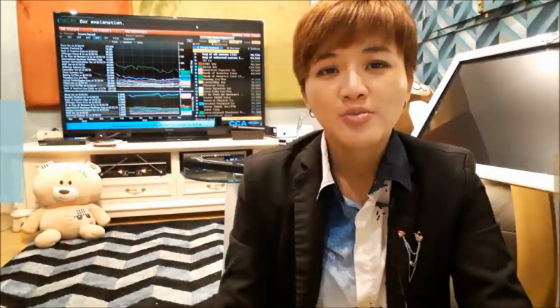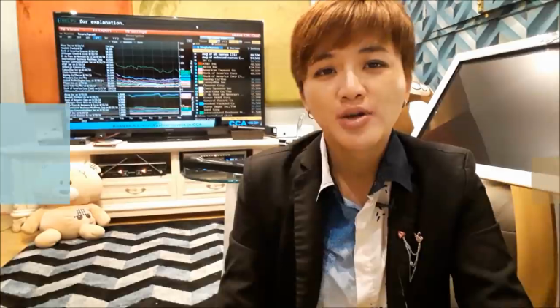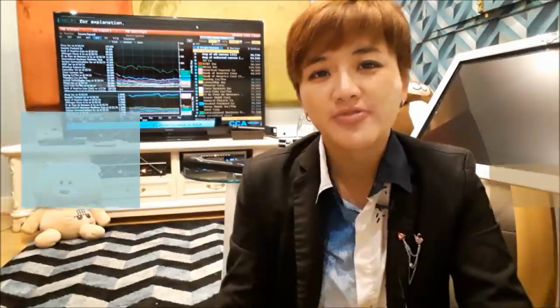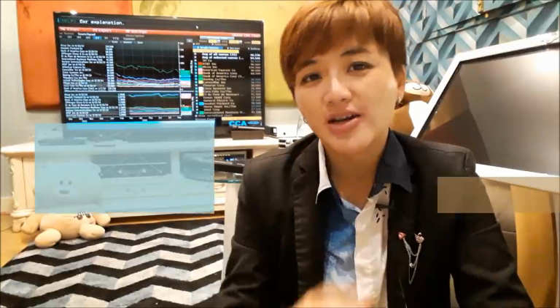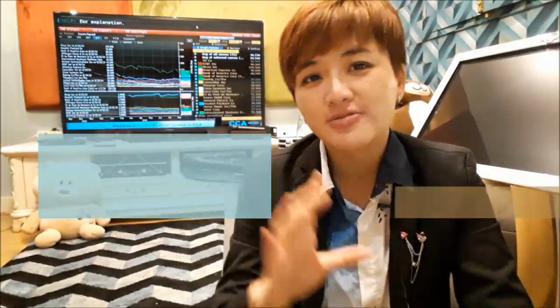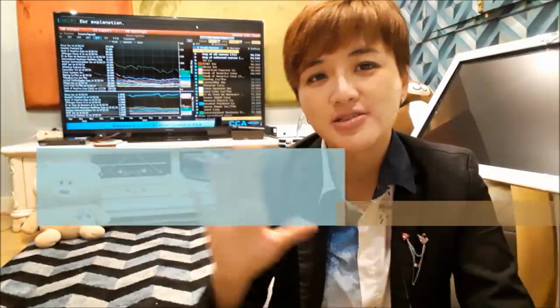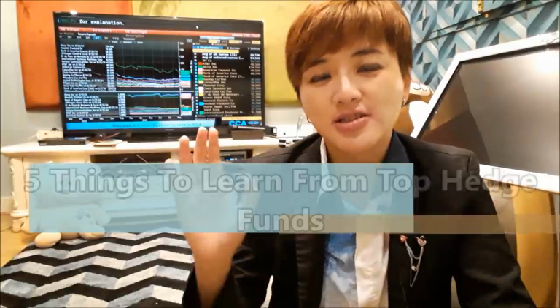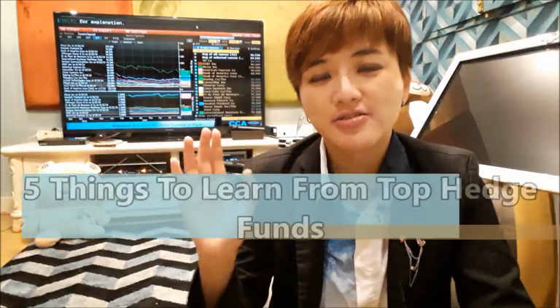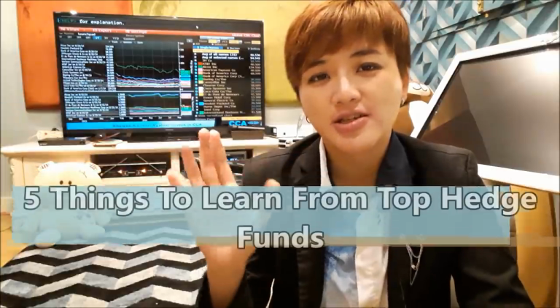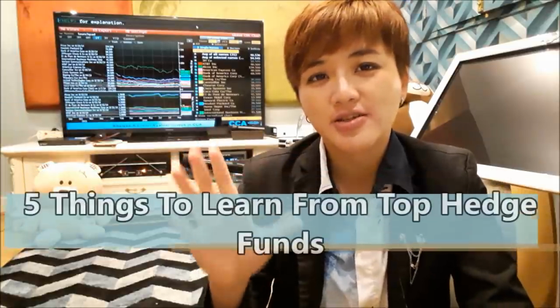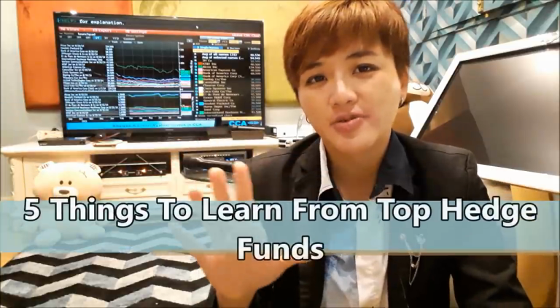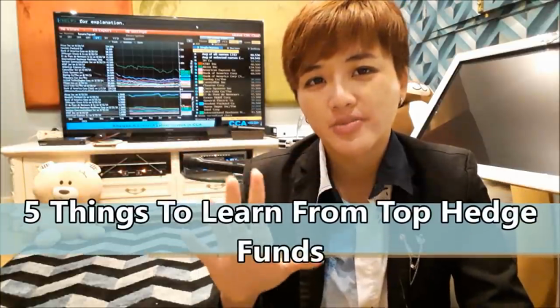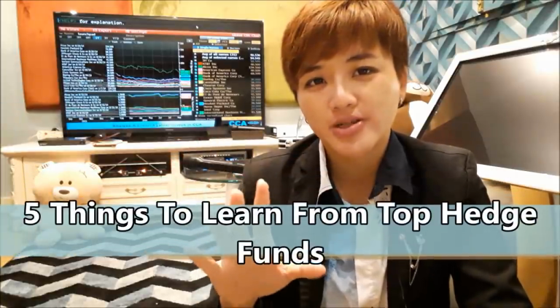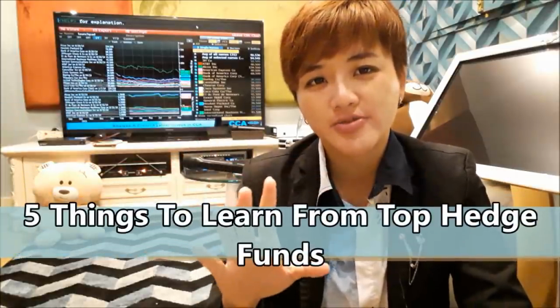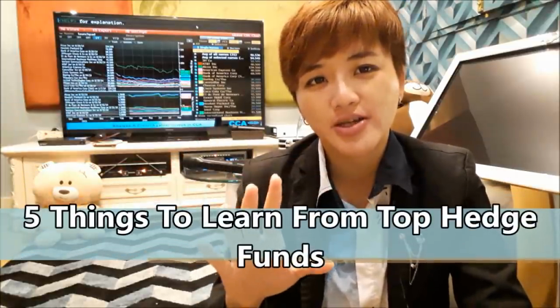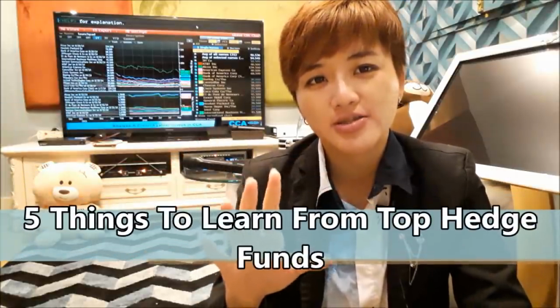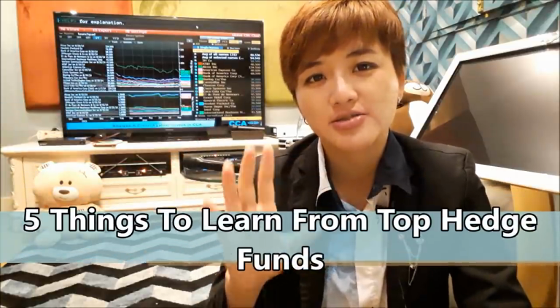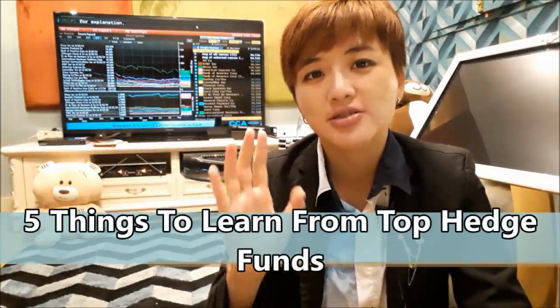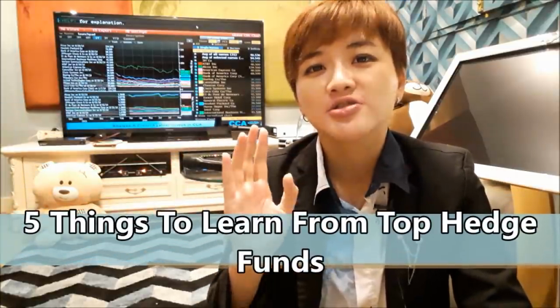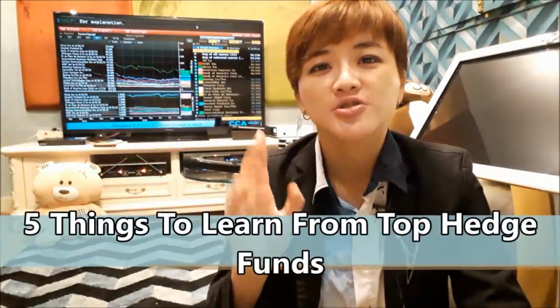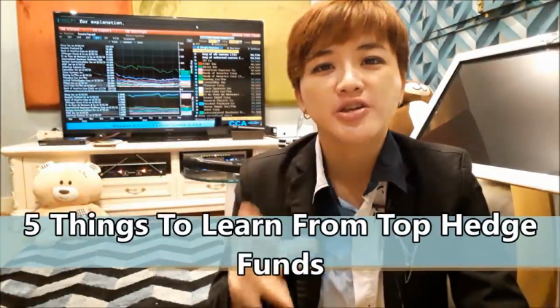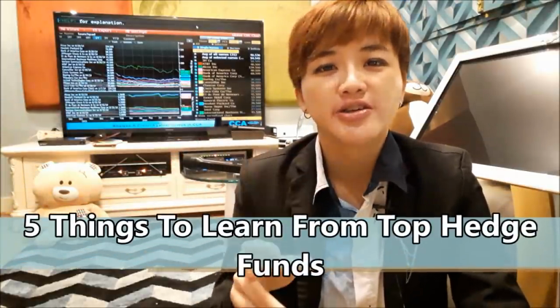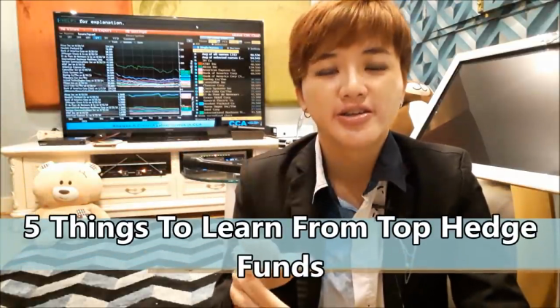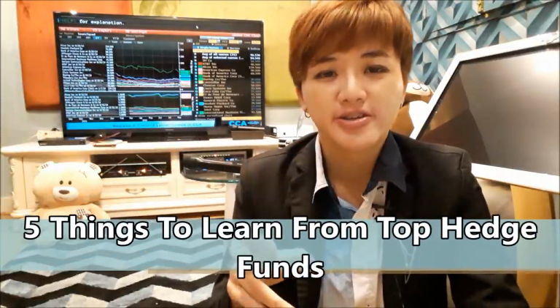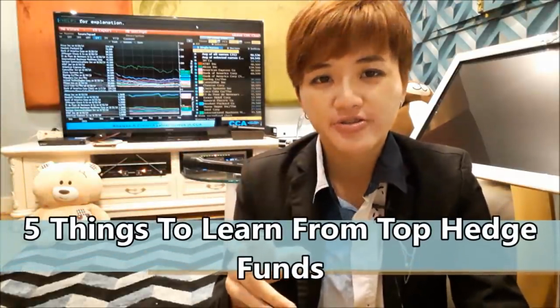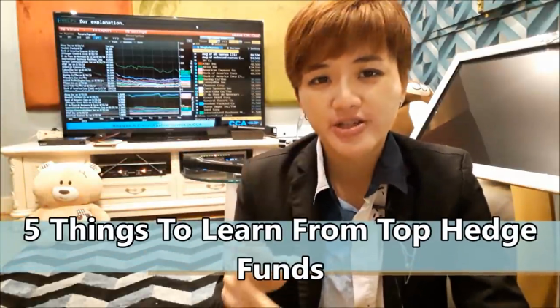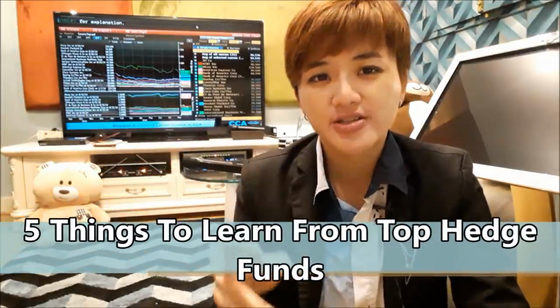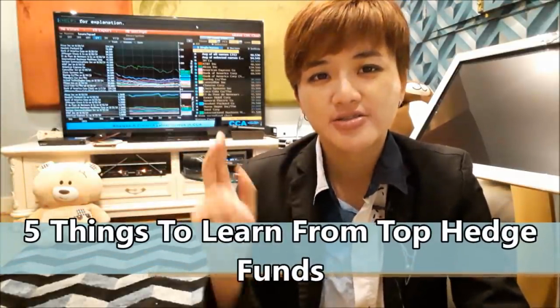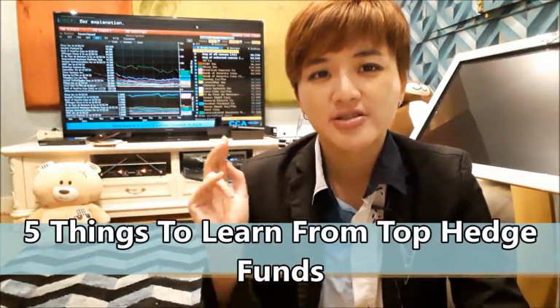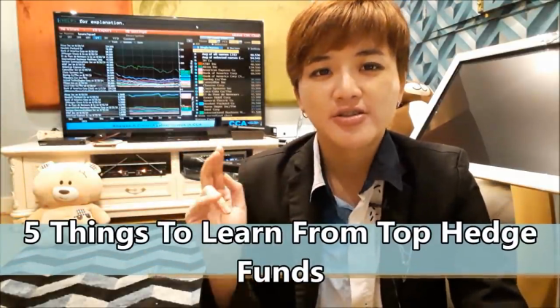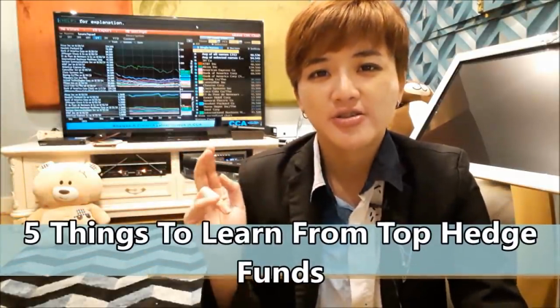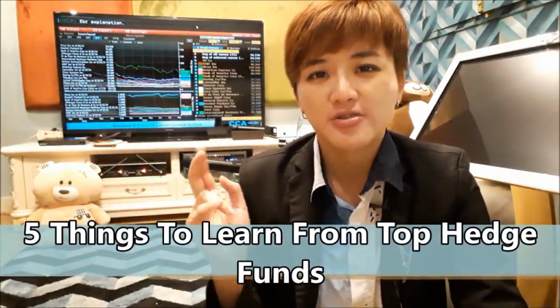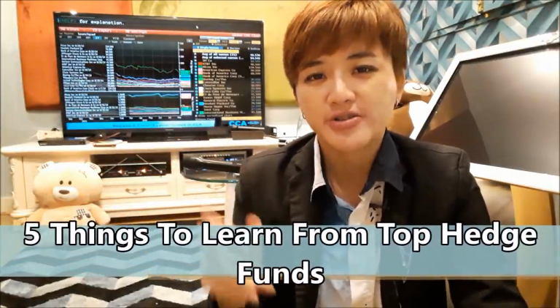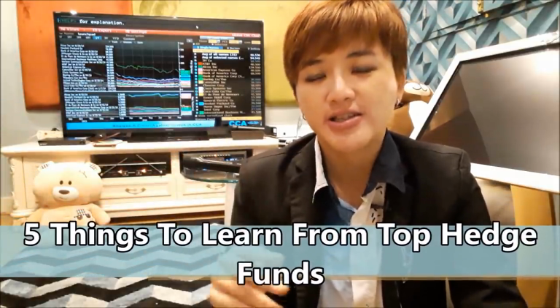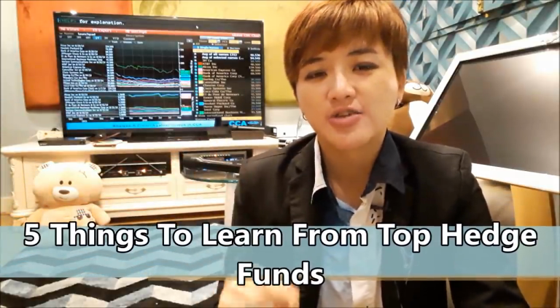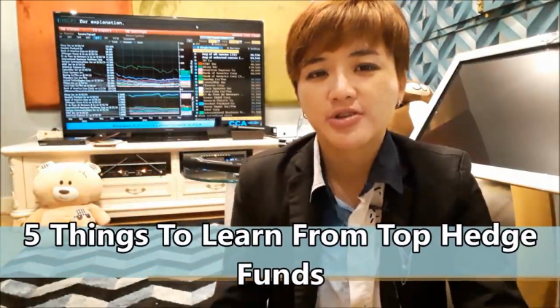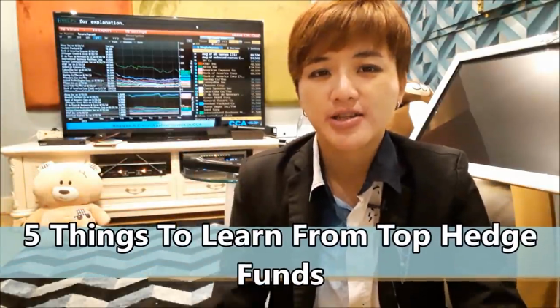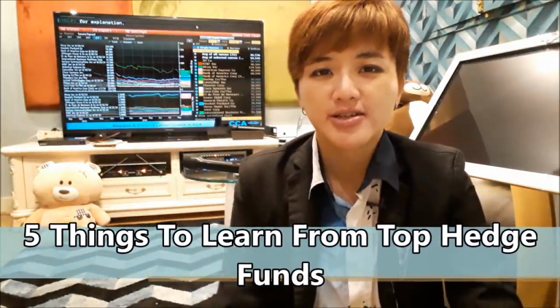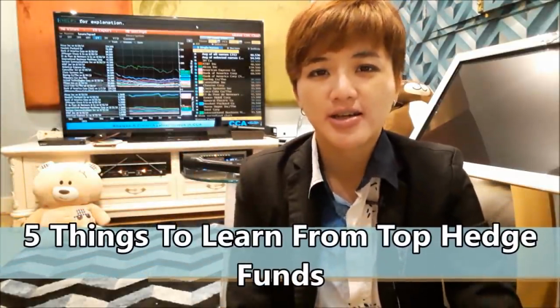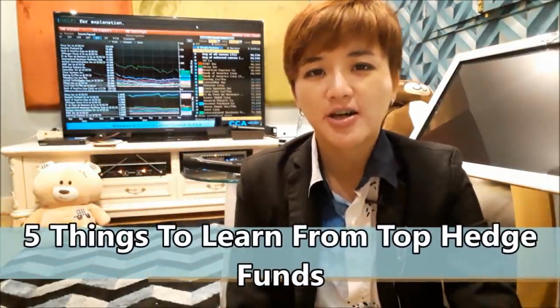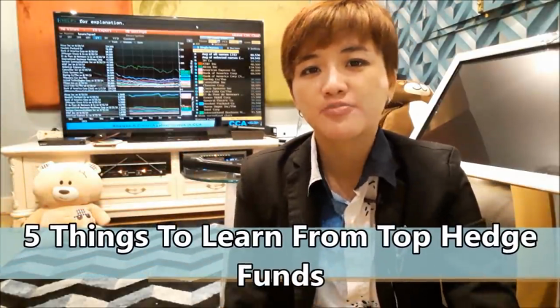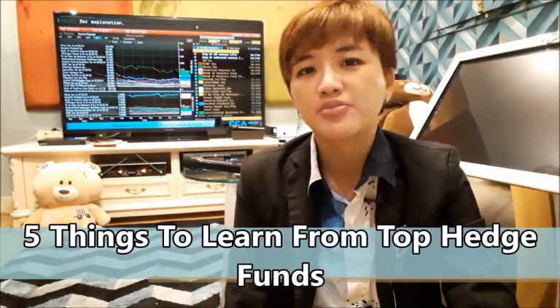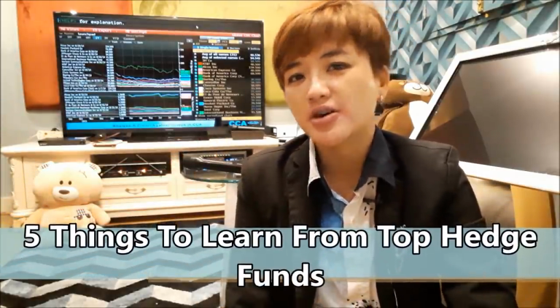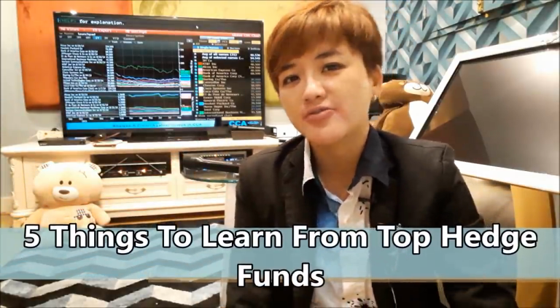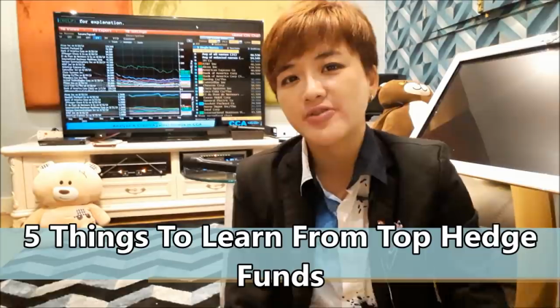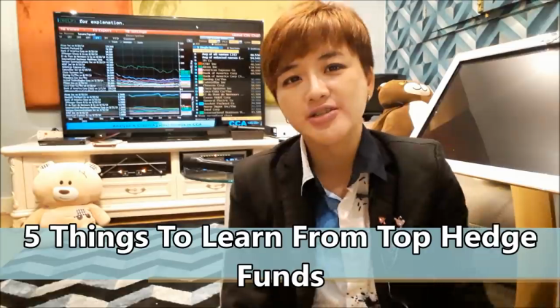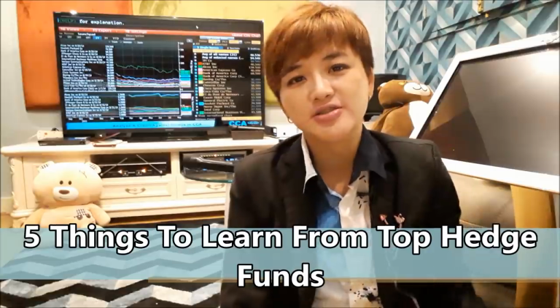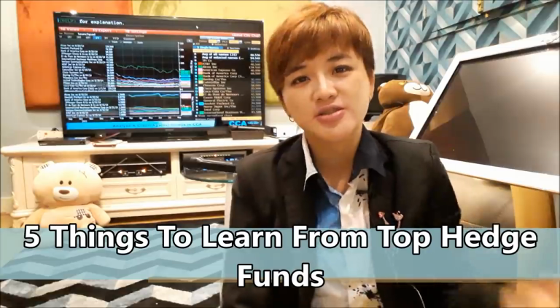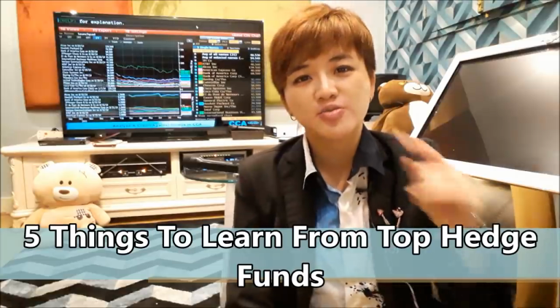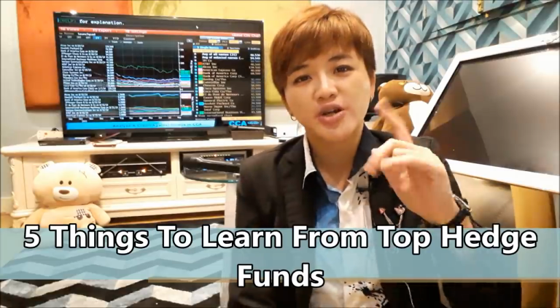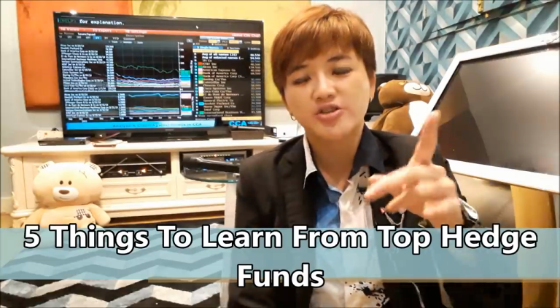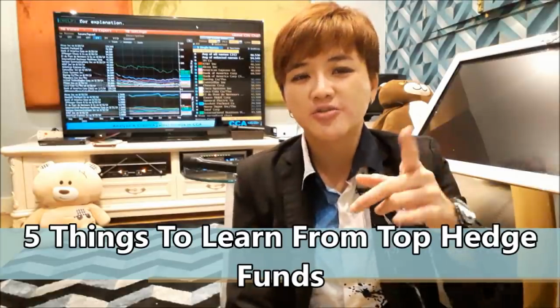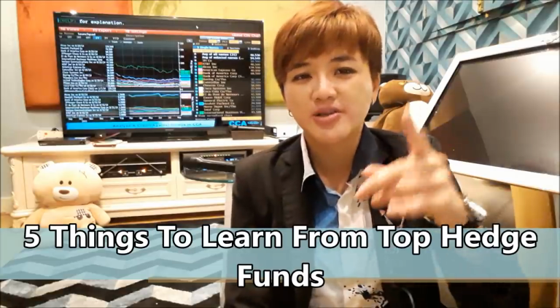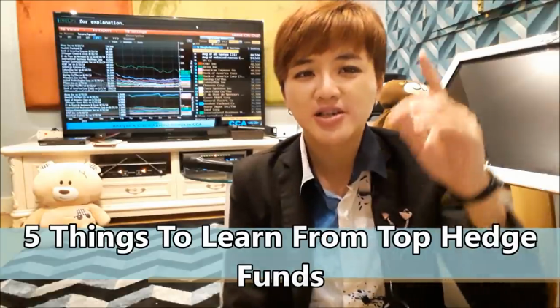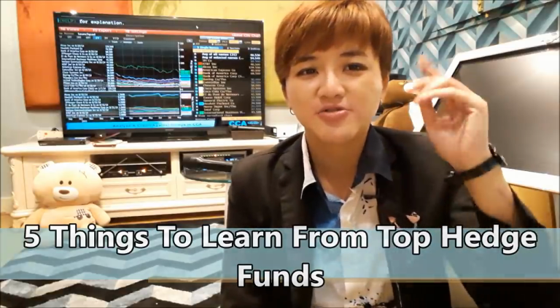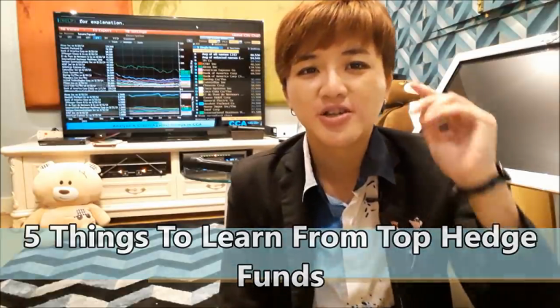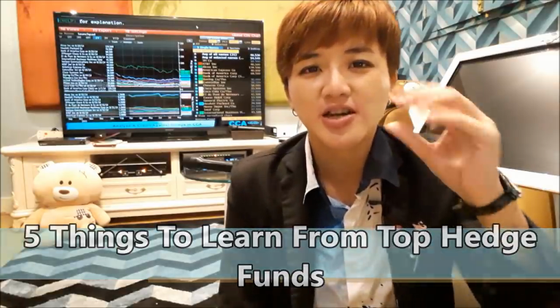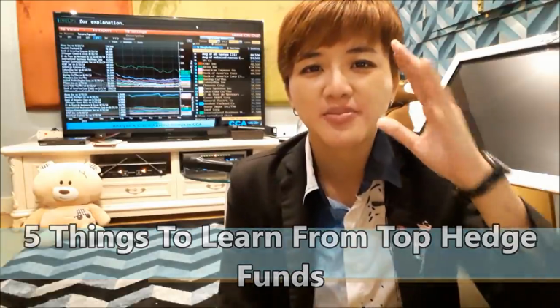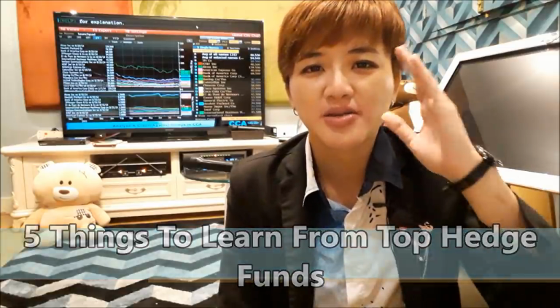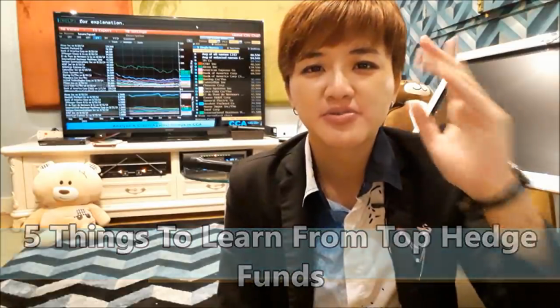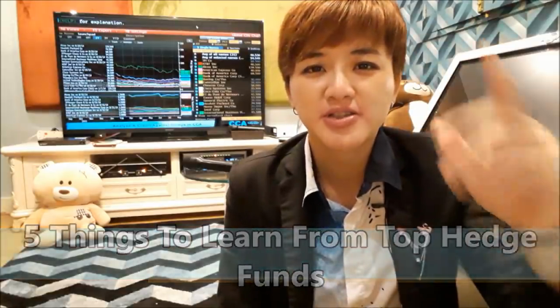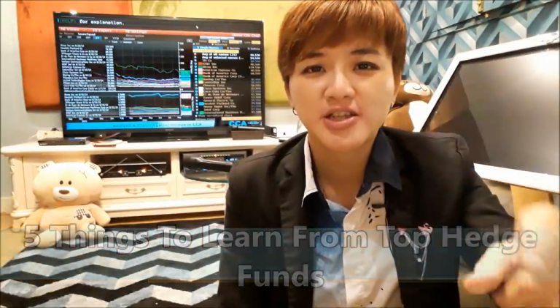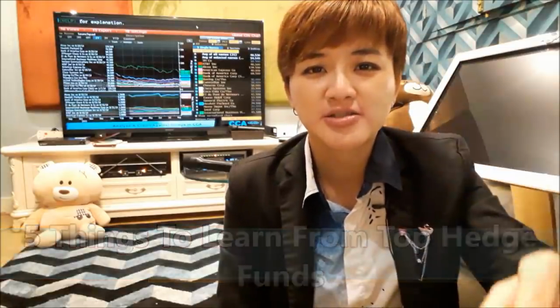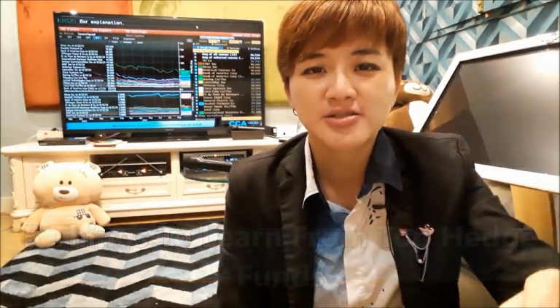What are the five things that you can learn from hedge funds so that you can increase your retail trading account profits? We're going to talk about that today coming up next.